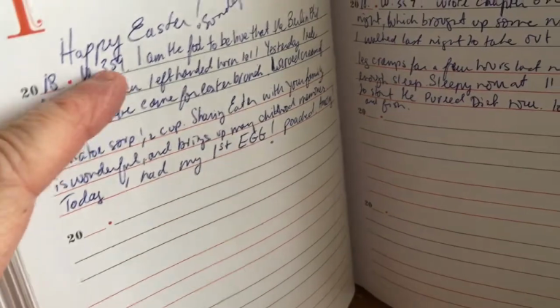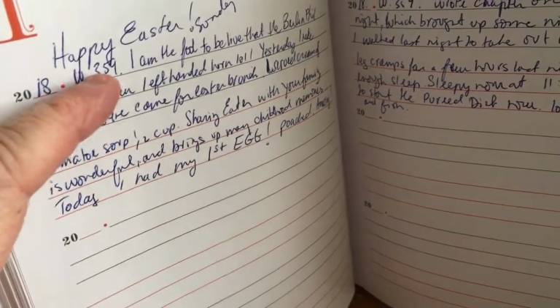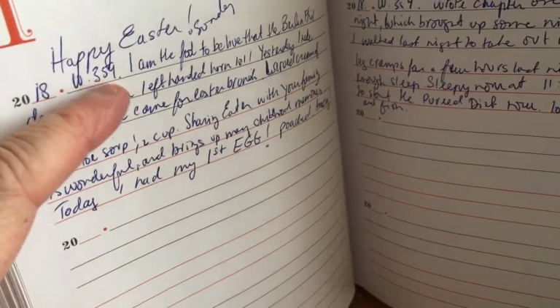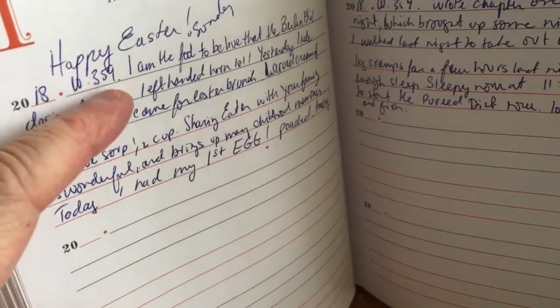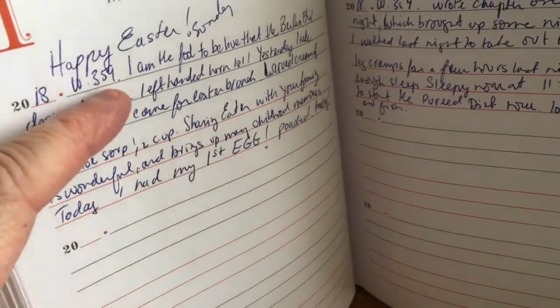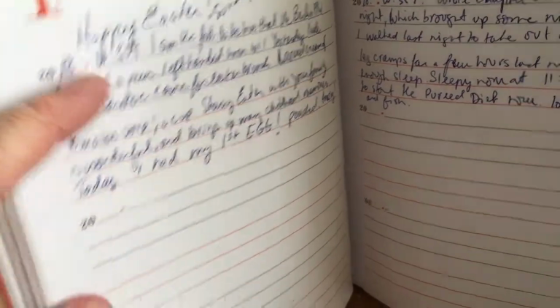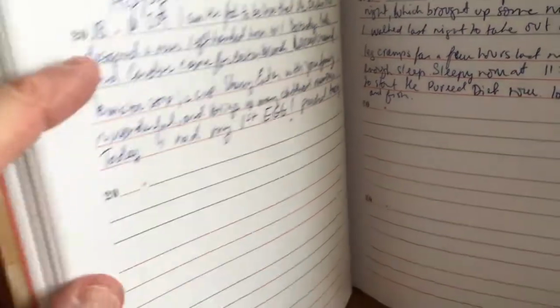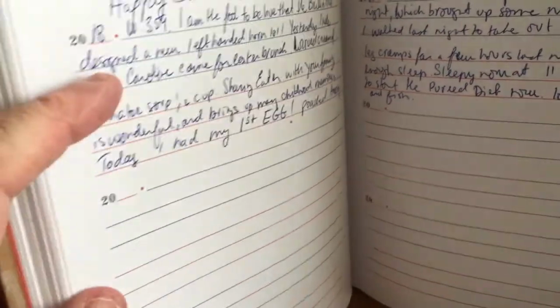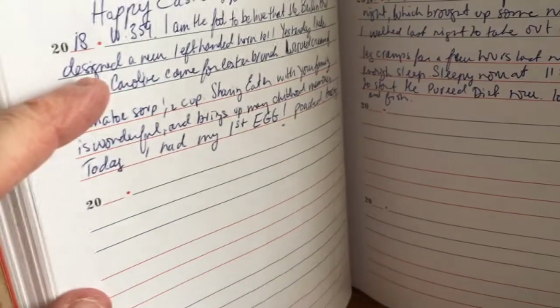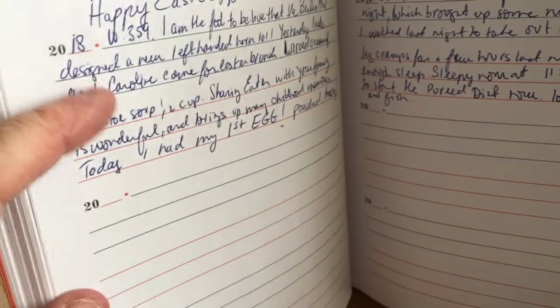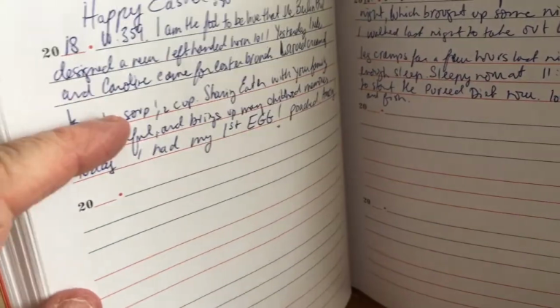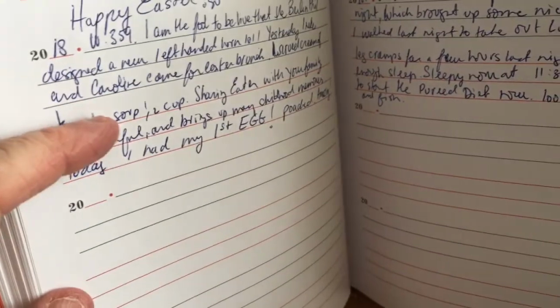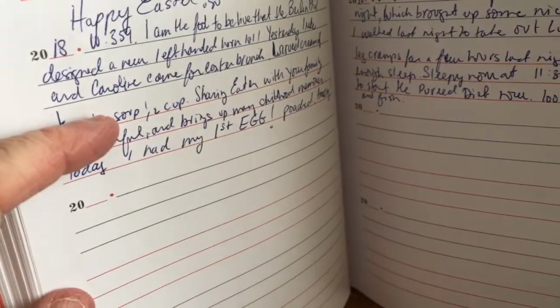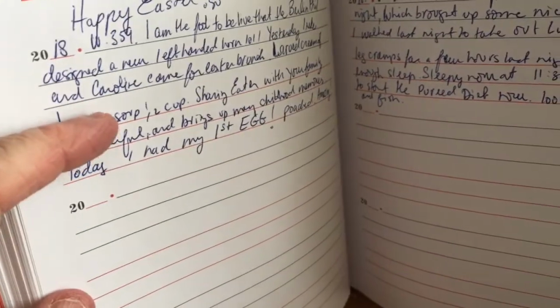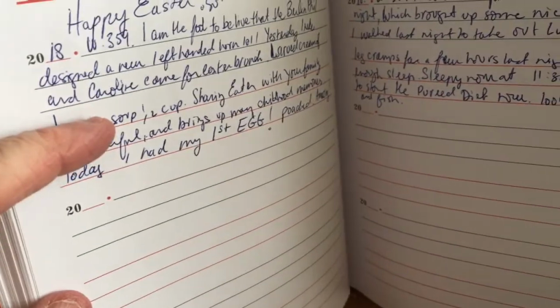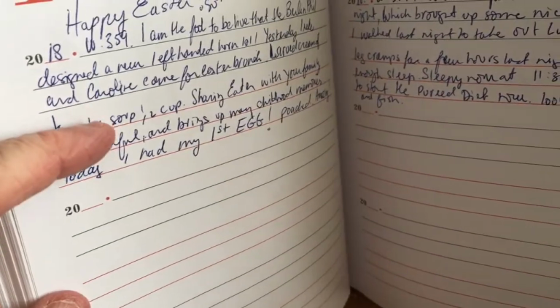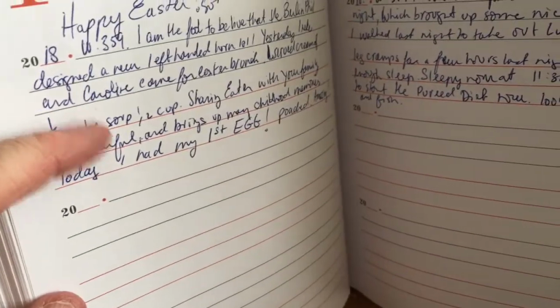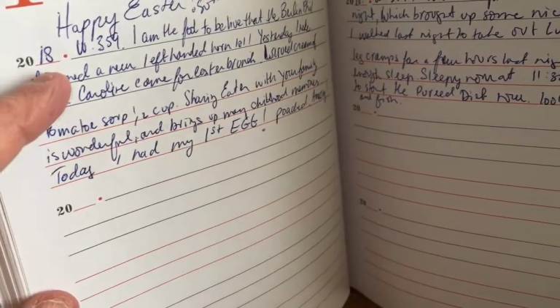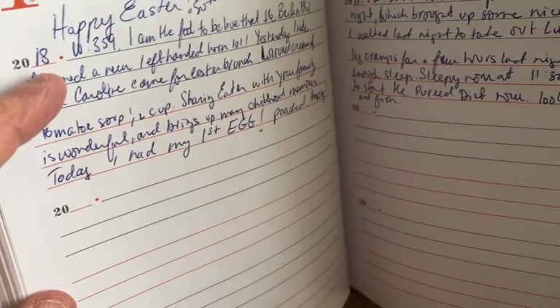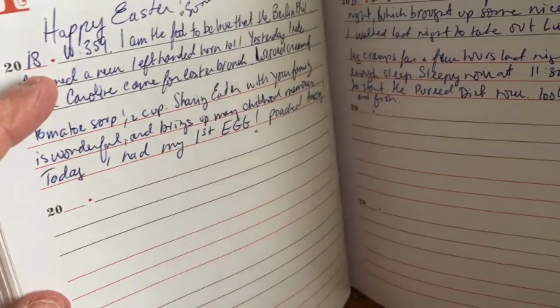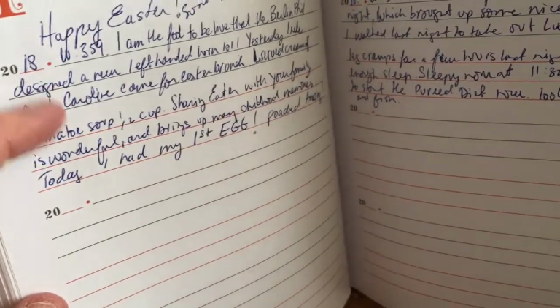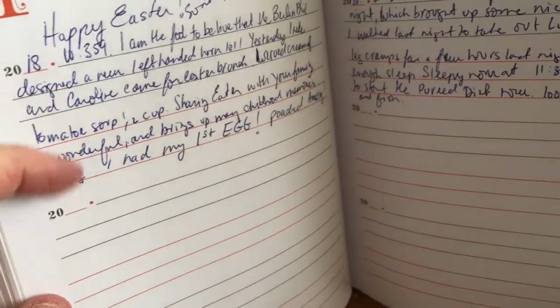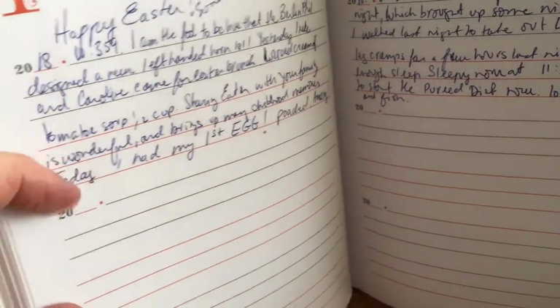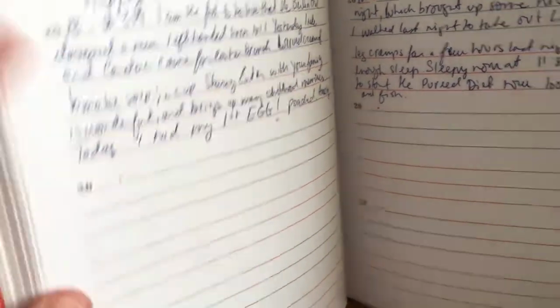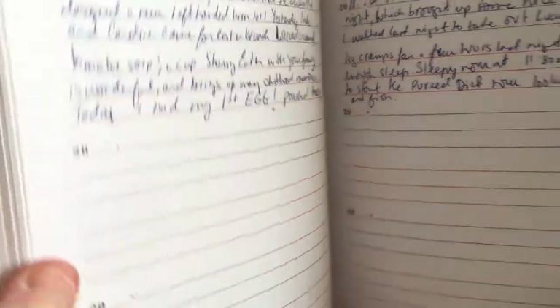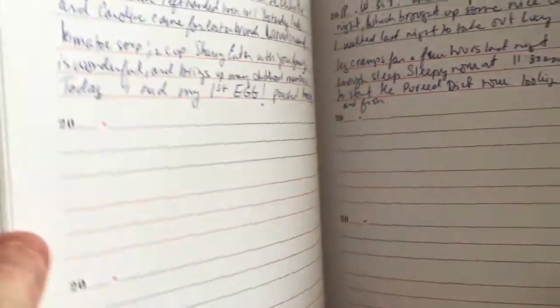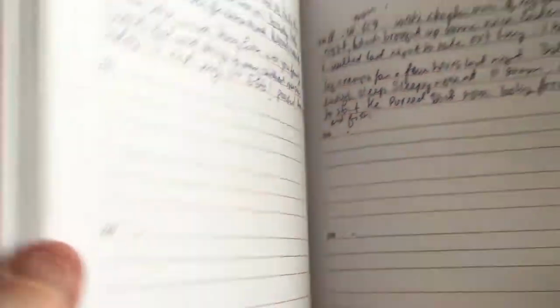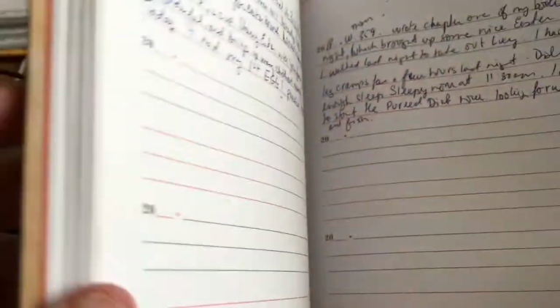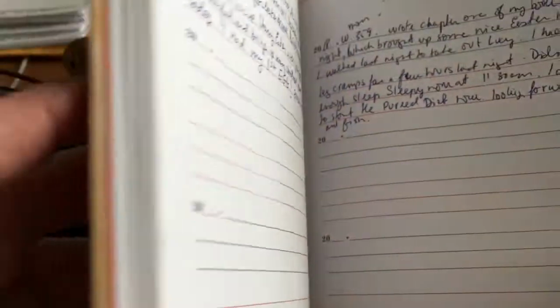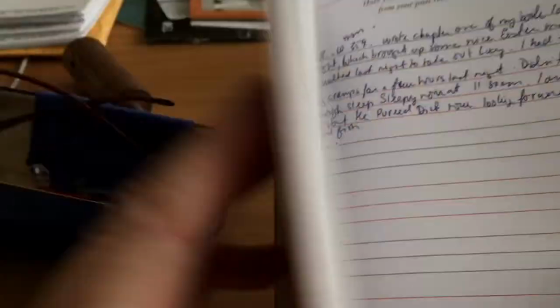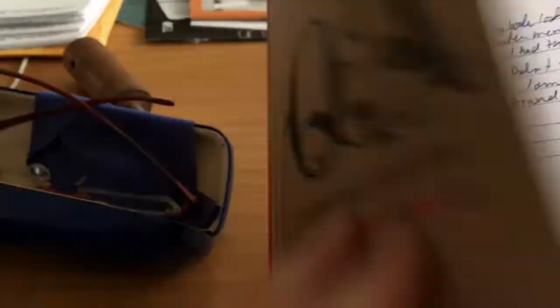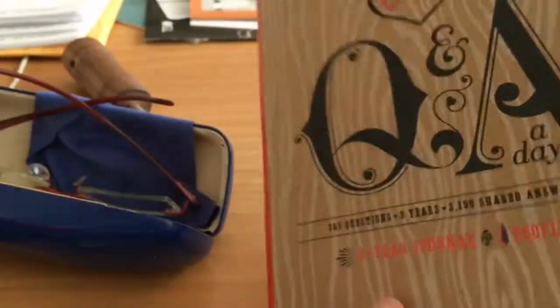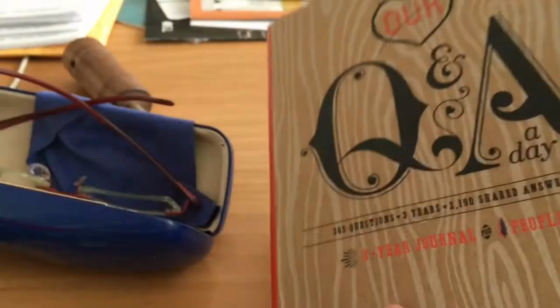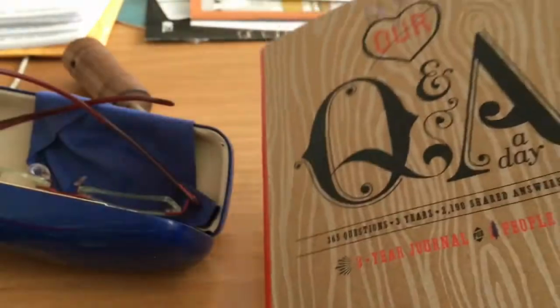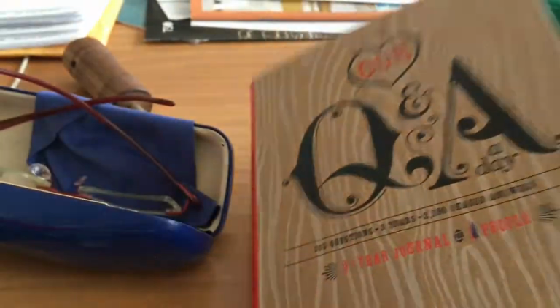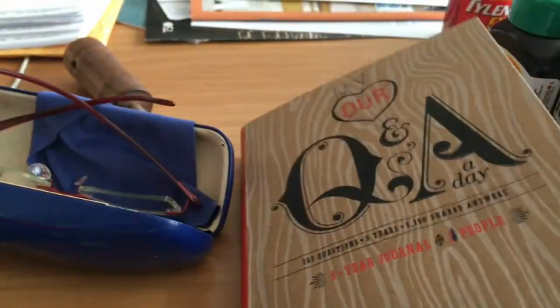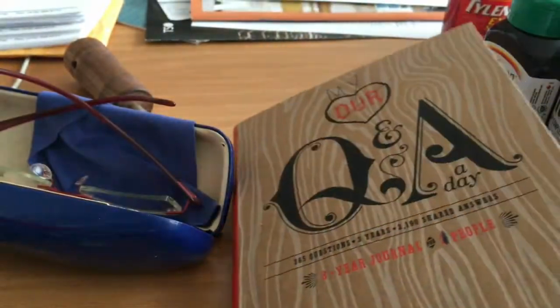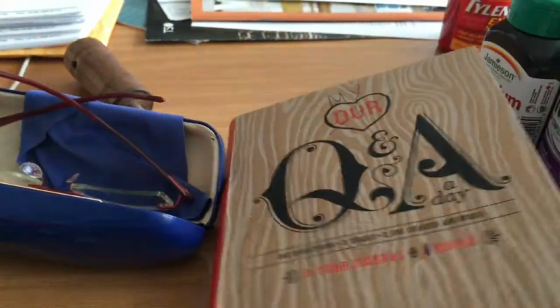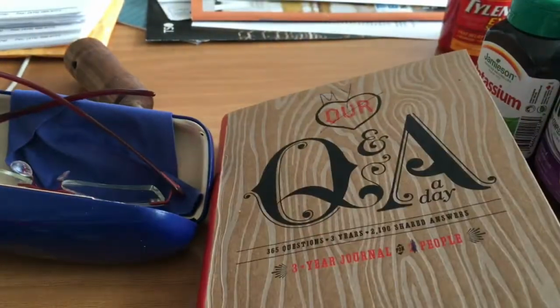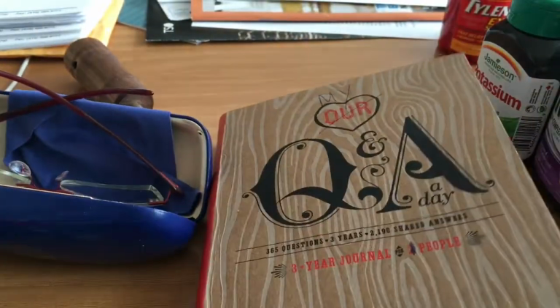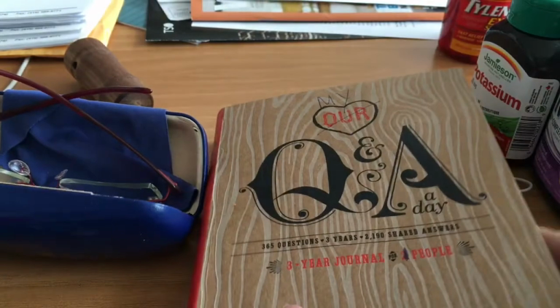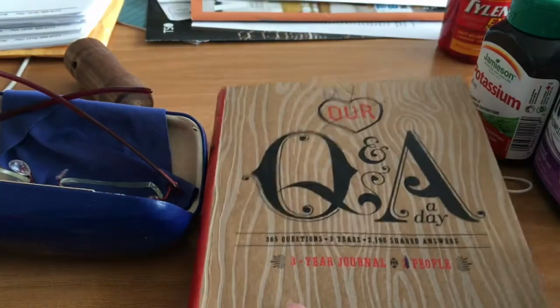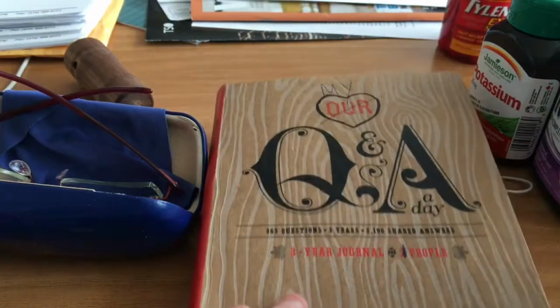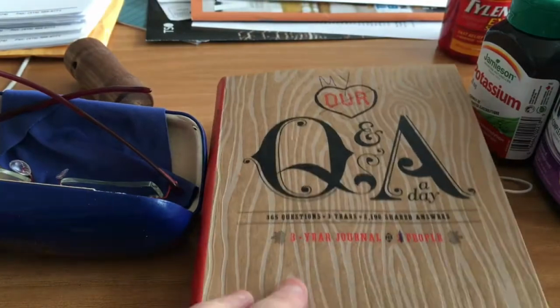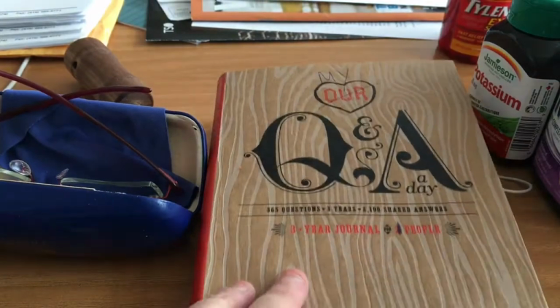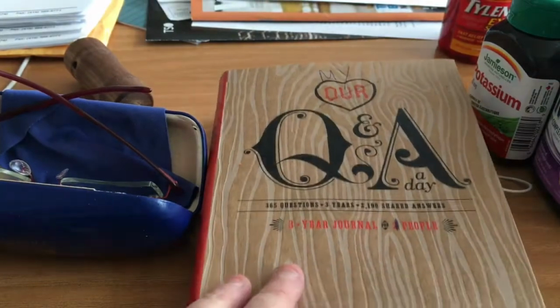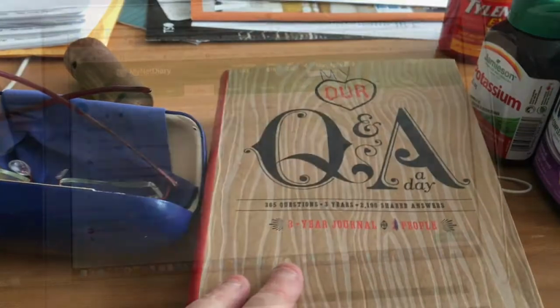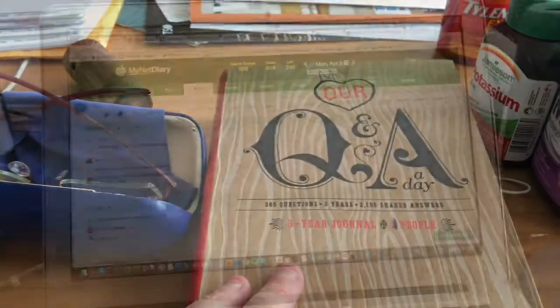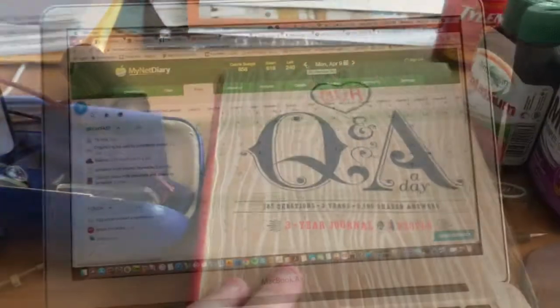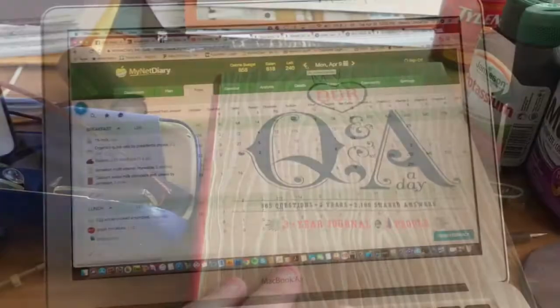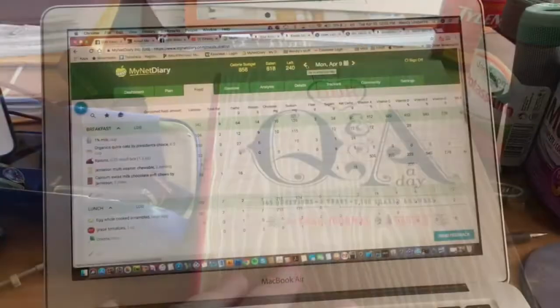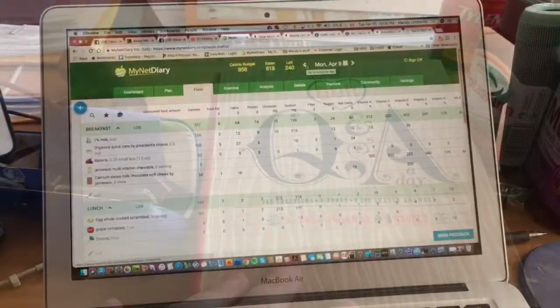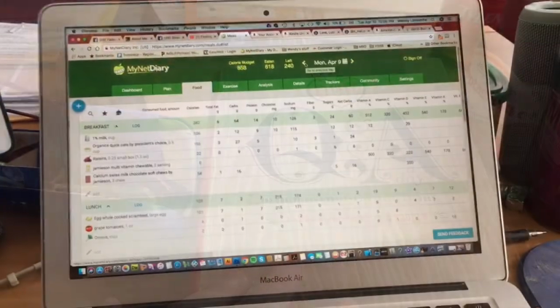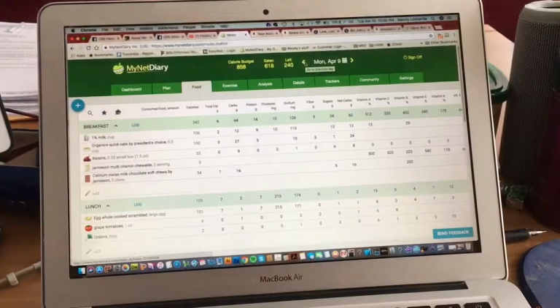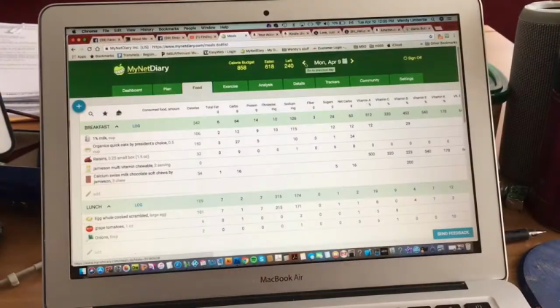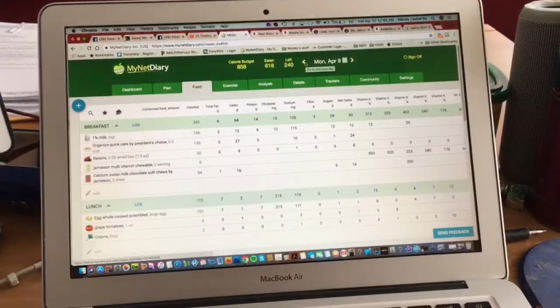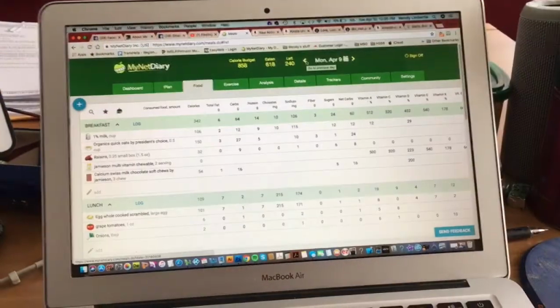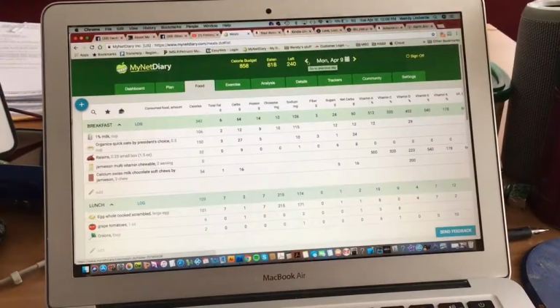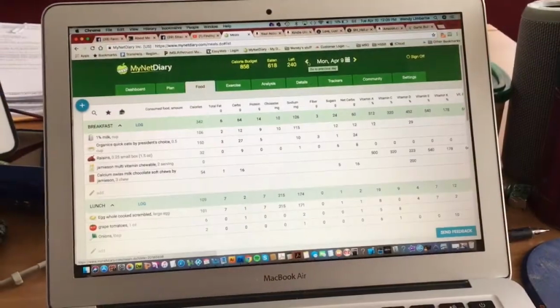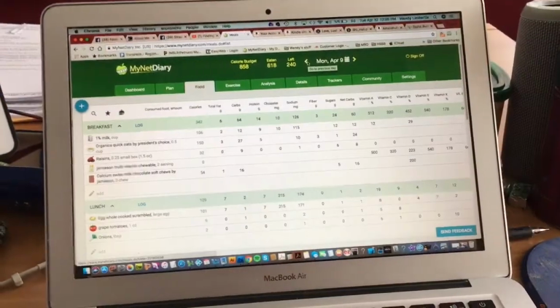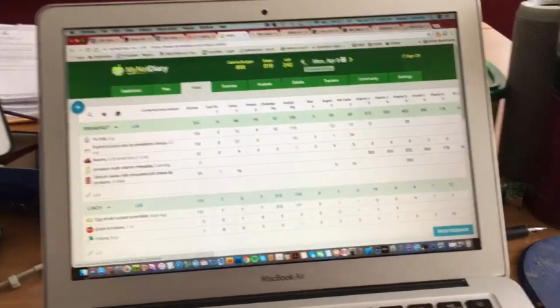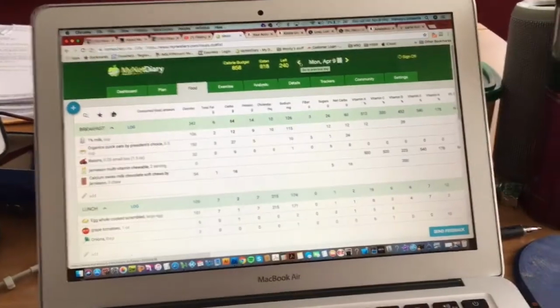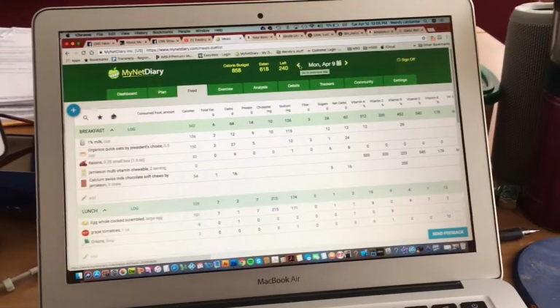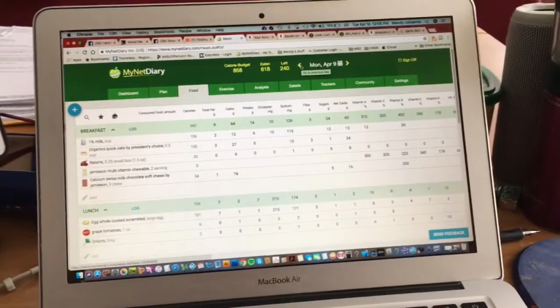I write down my weight and how I've been feeling every day.